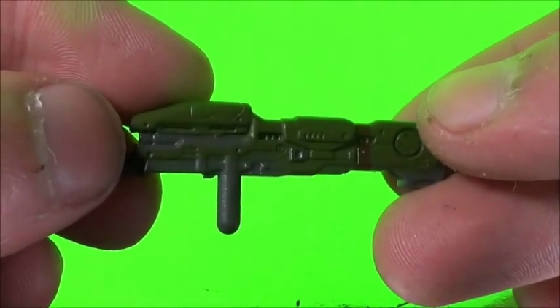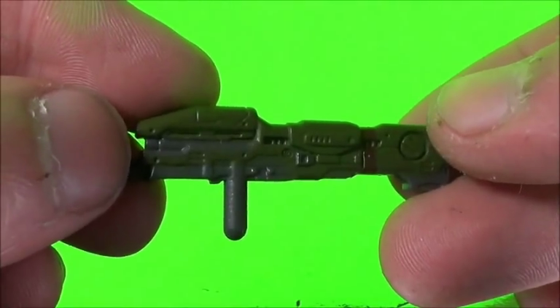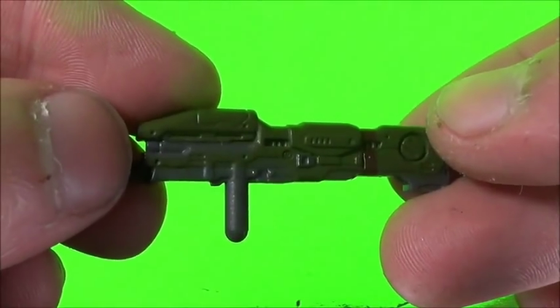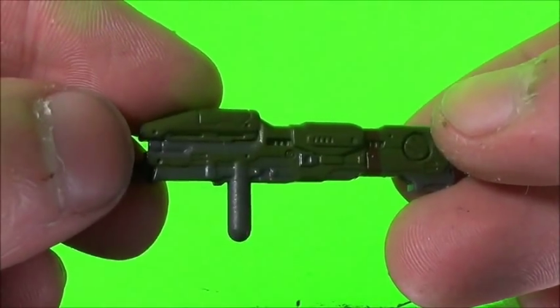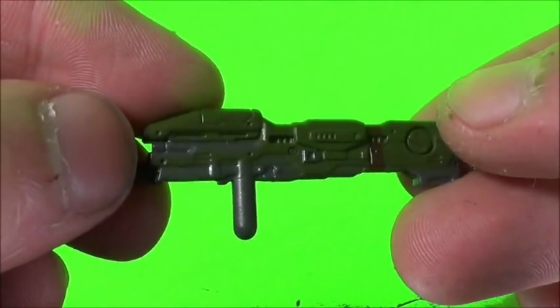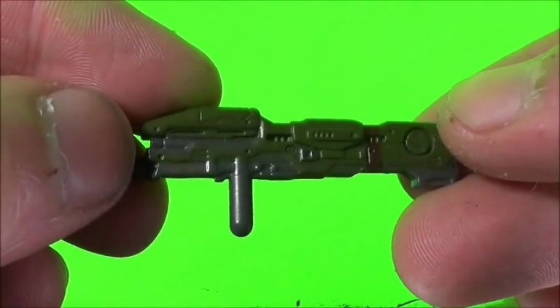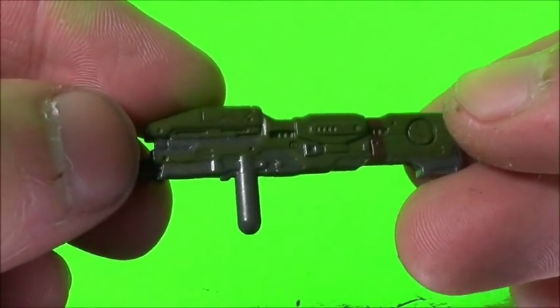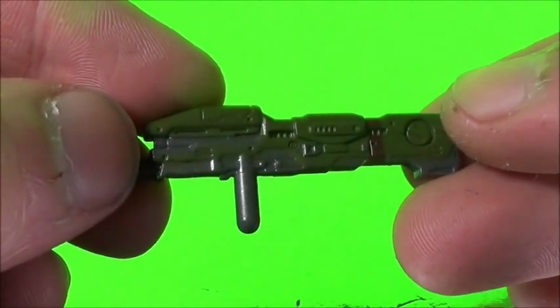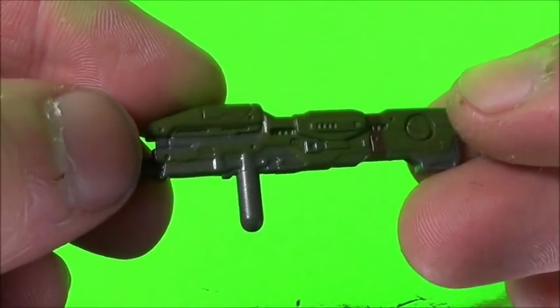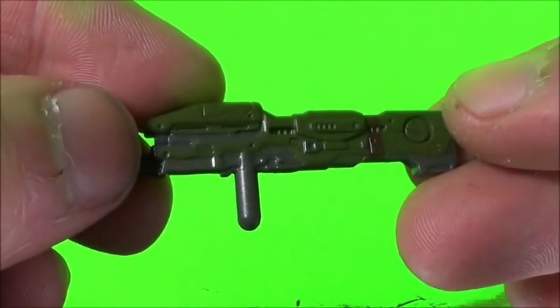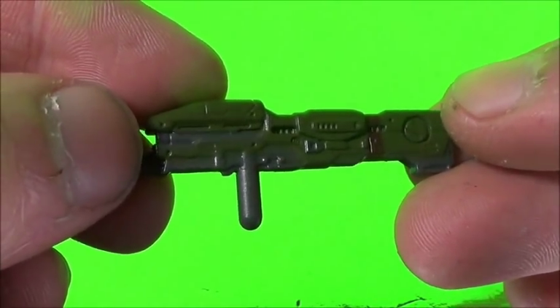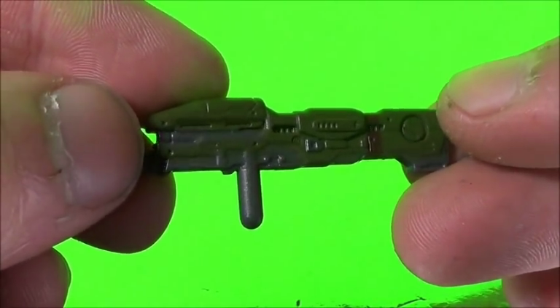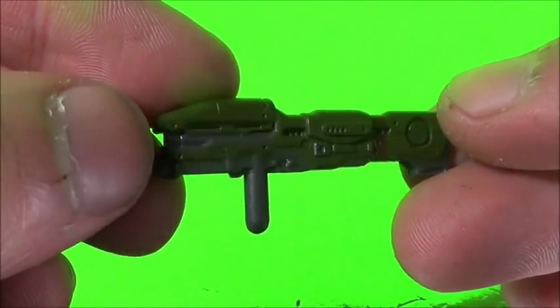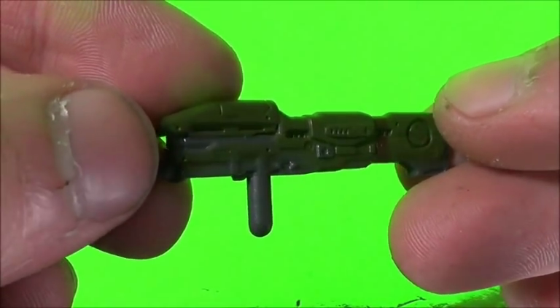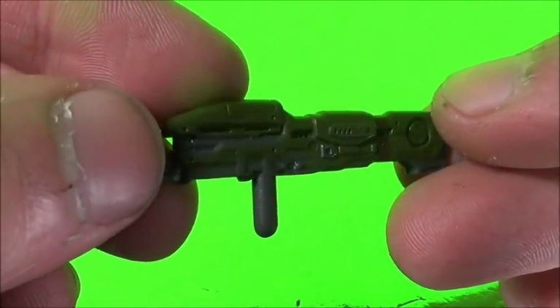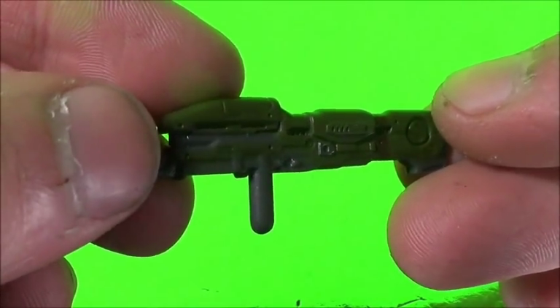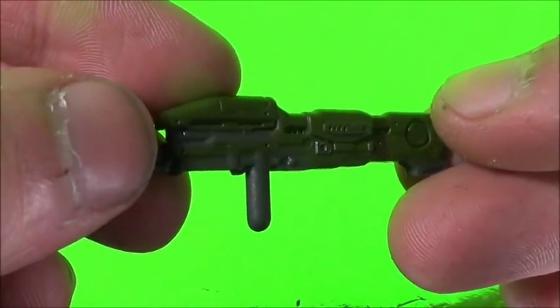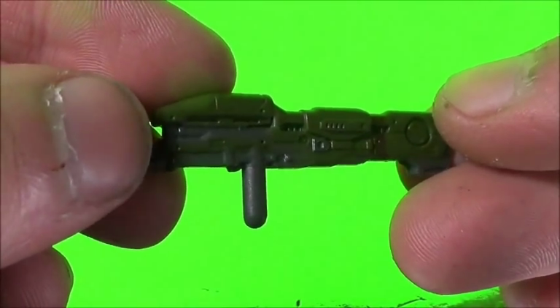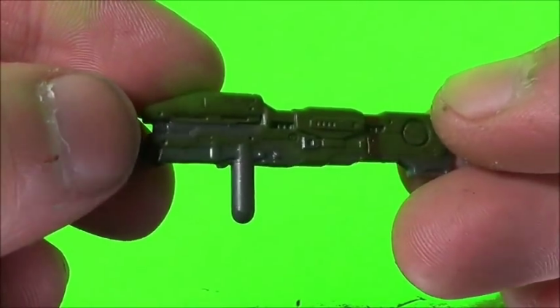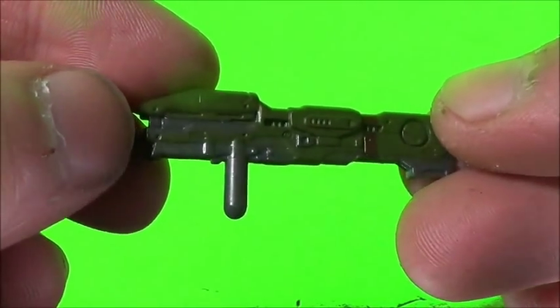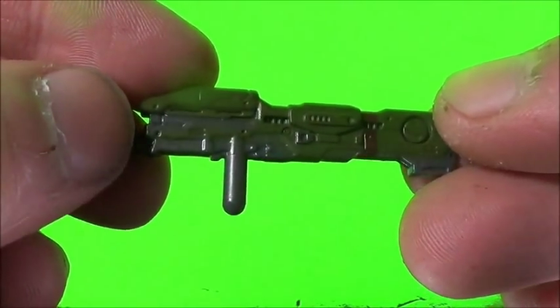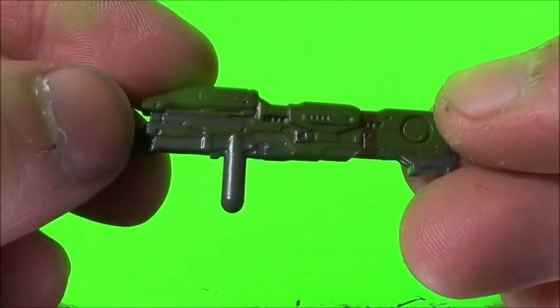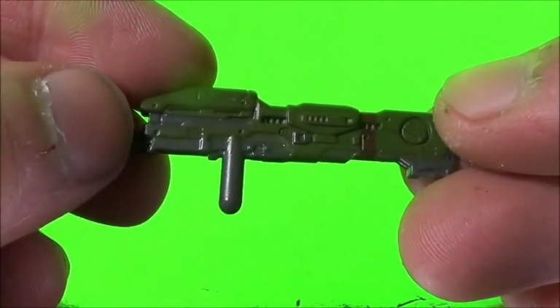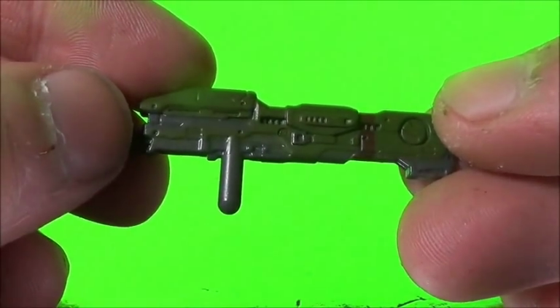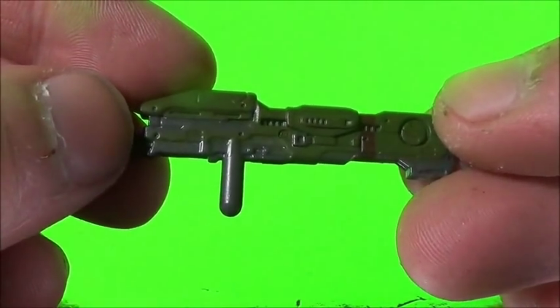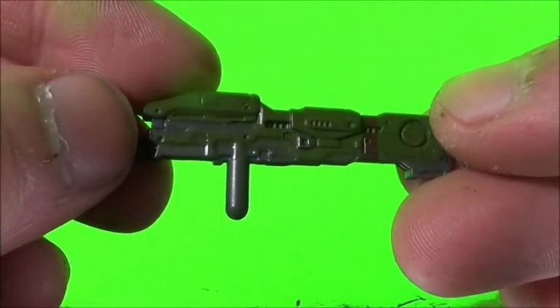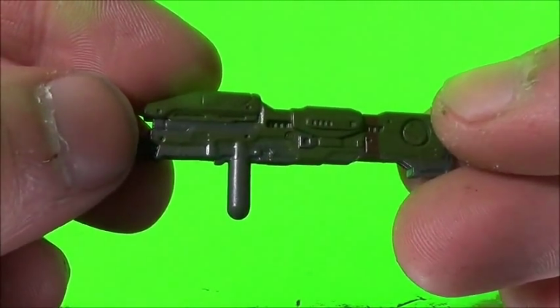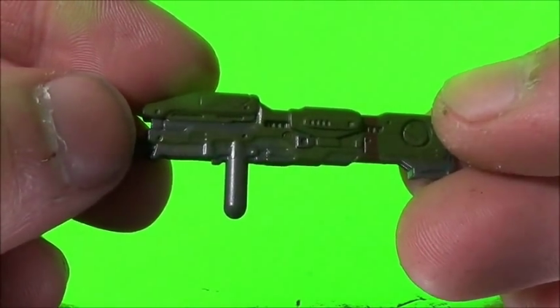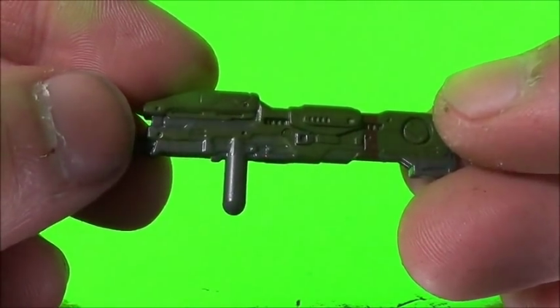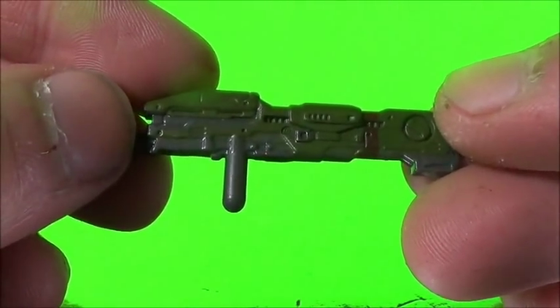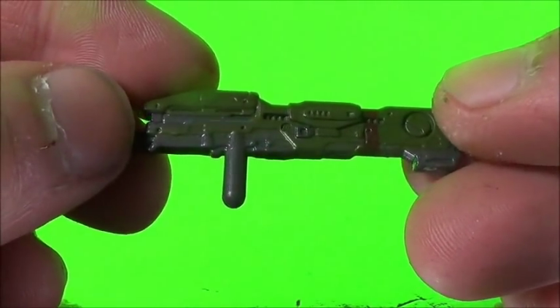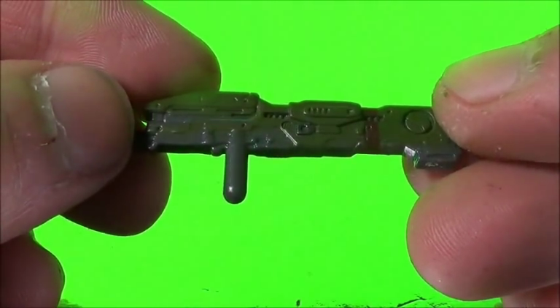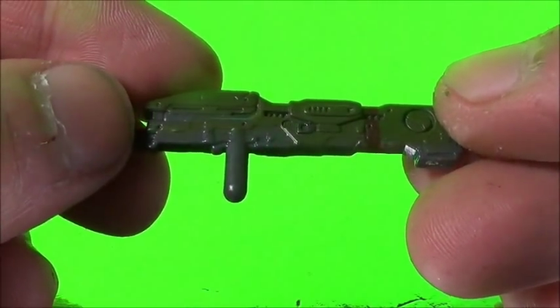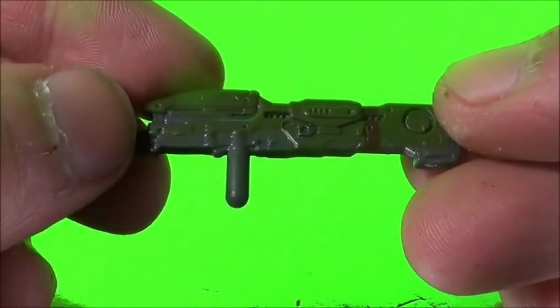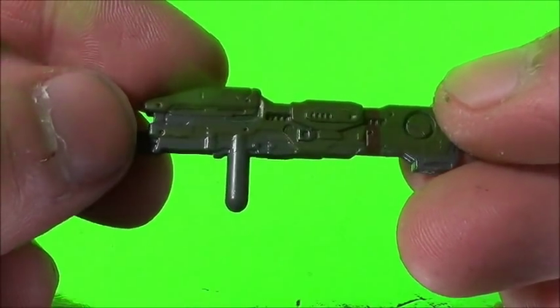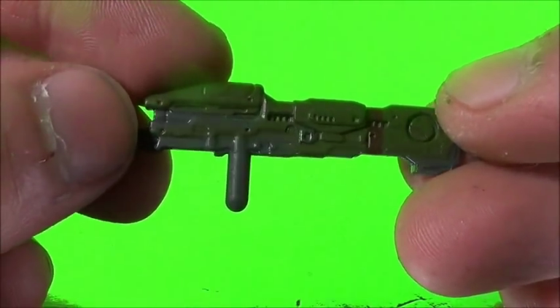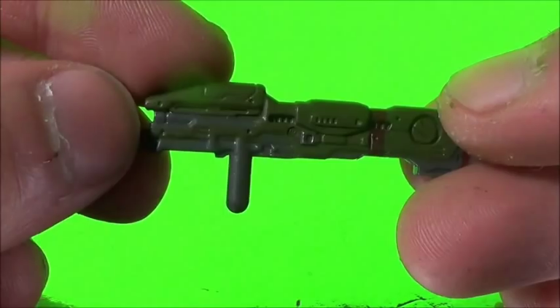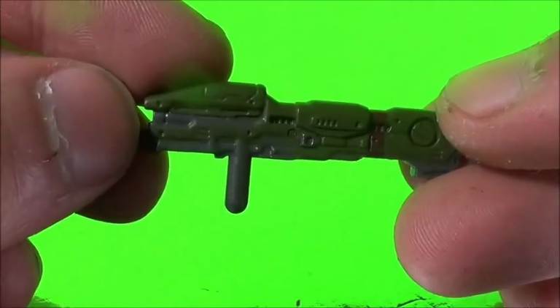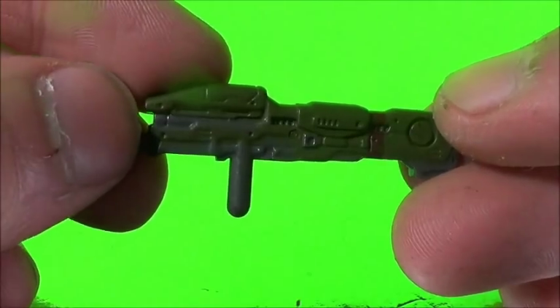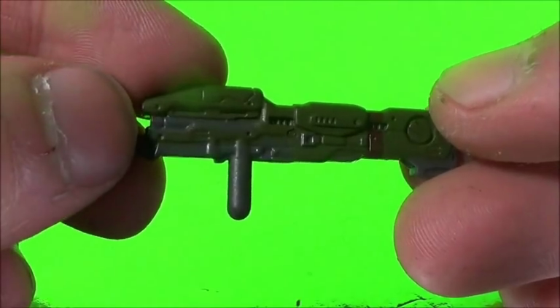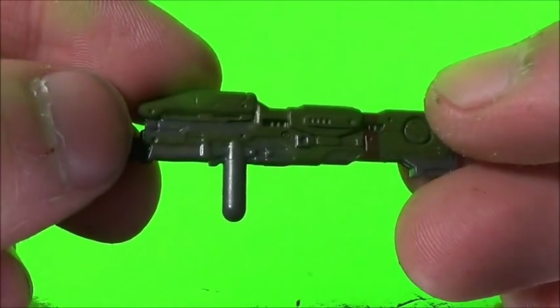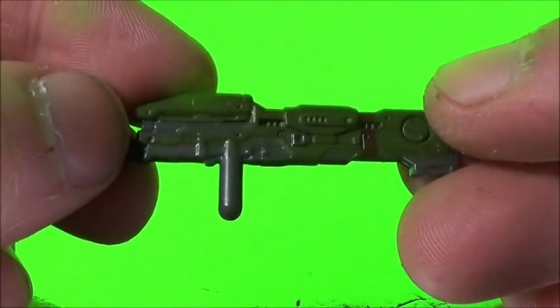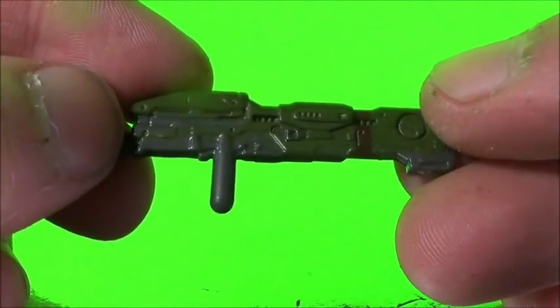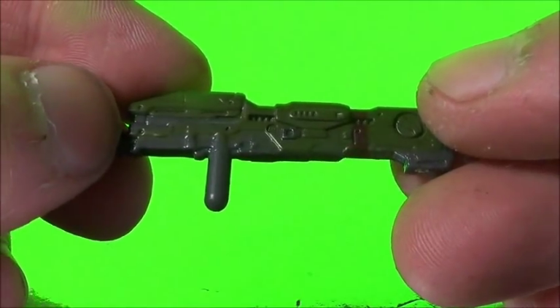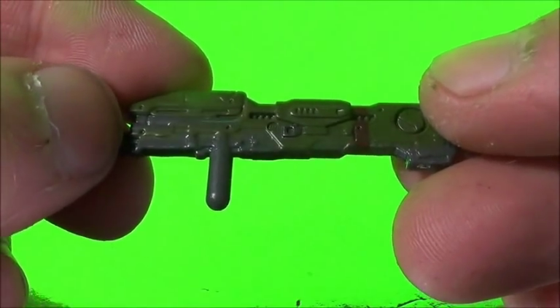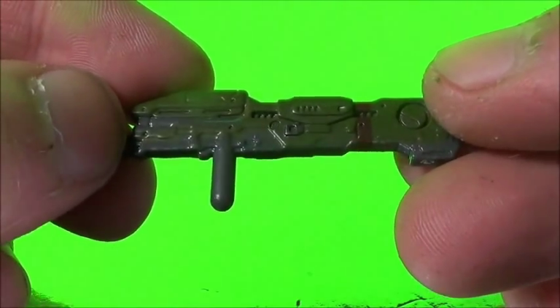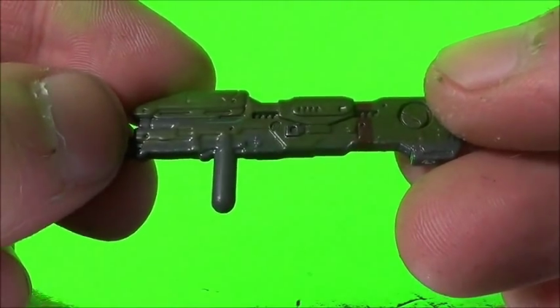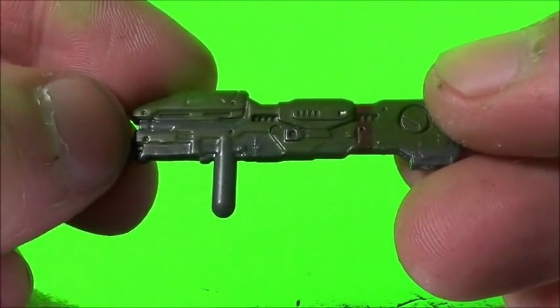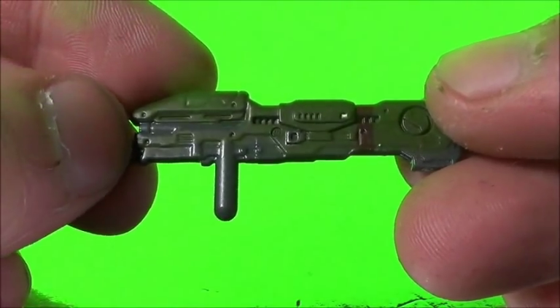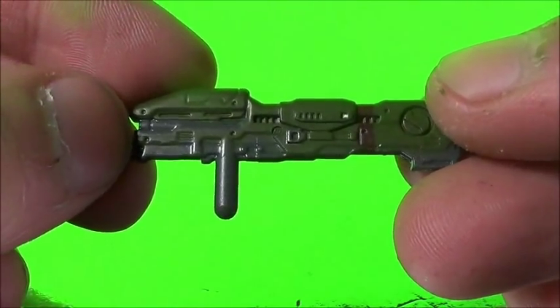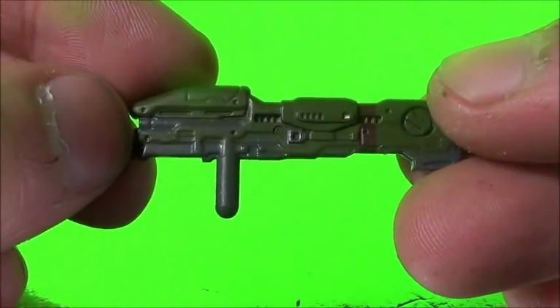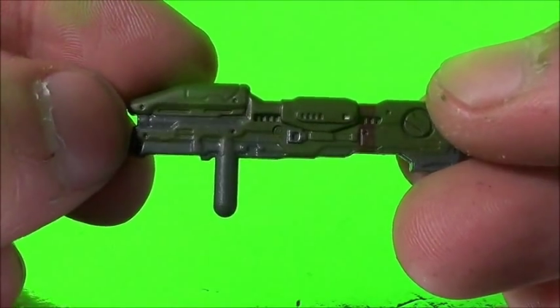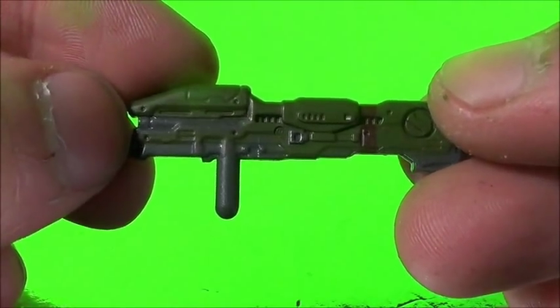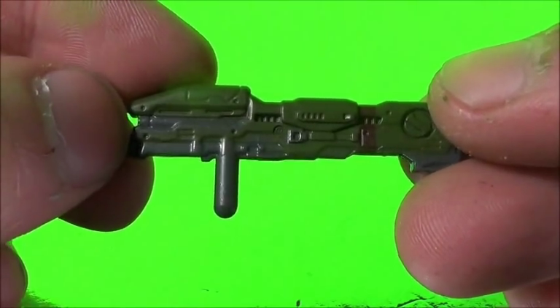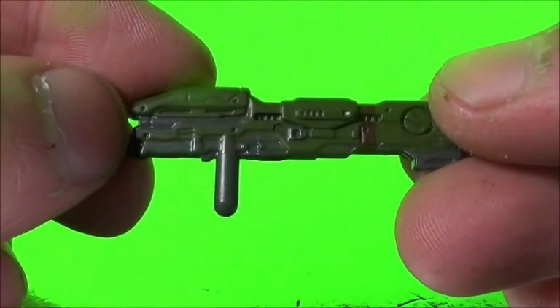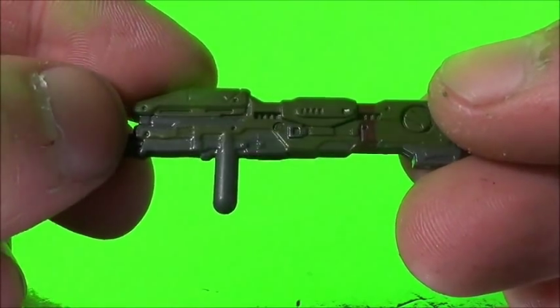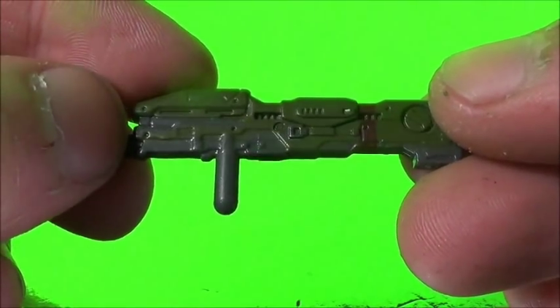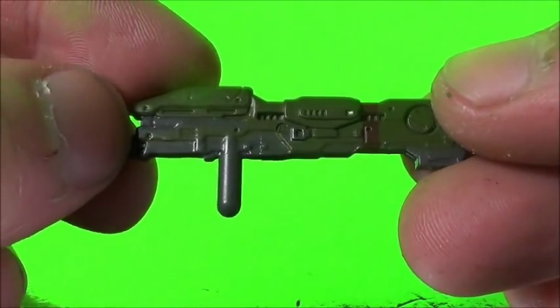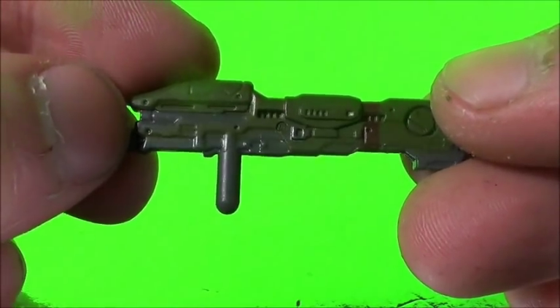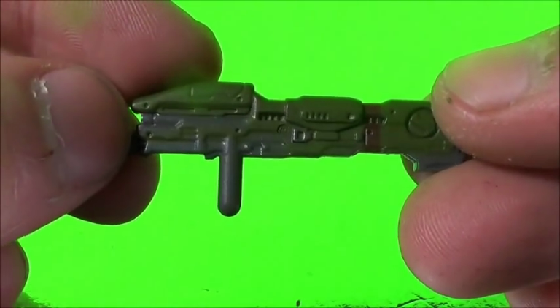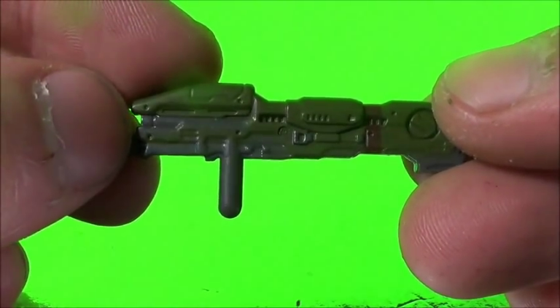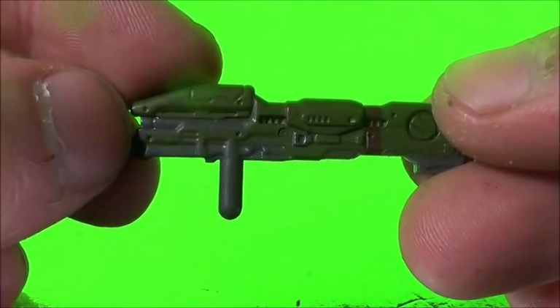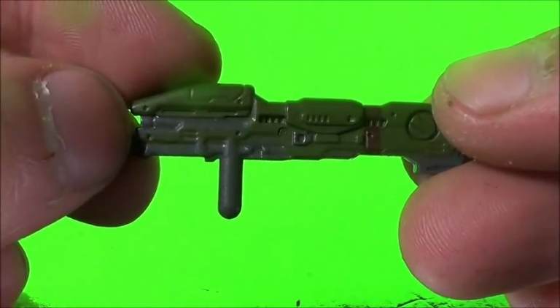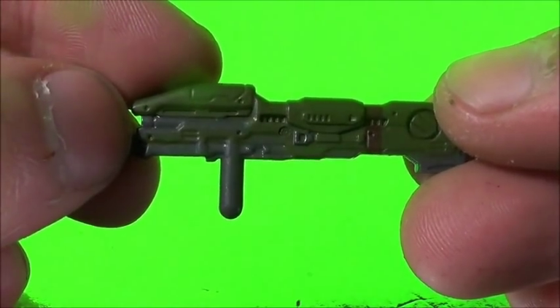Taking a look at the Spartan Laser, it's in dark green, dark red, and dark gray, and nothing really has changed to the mold.